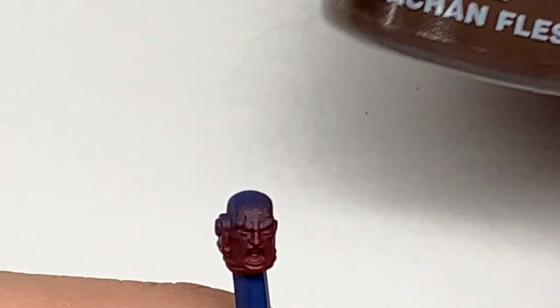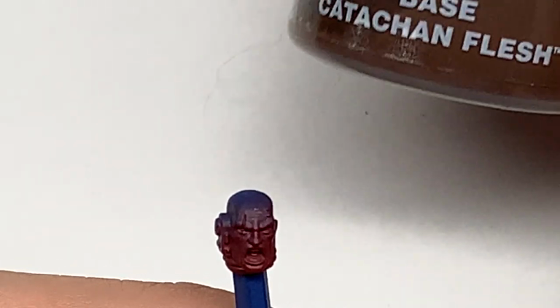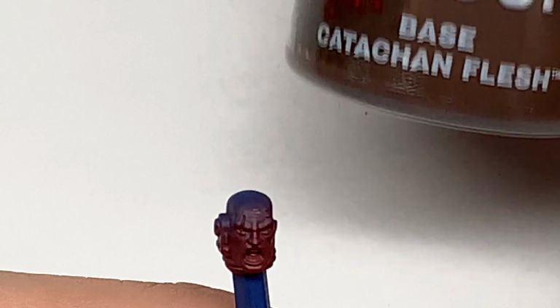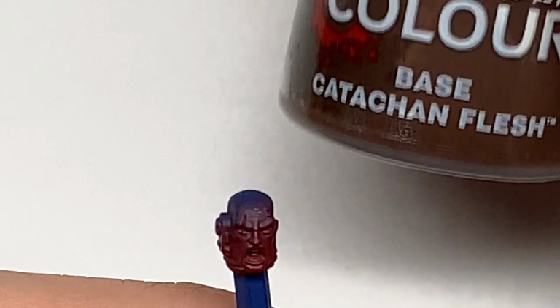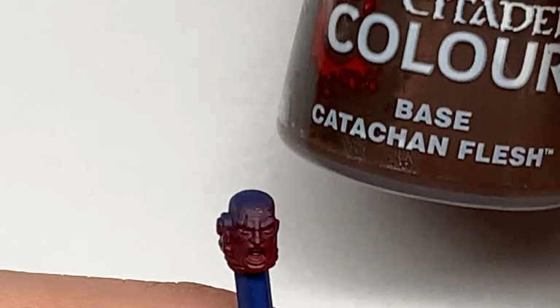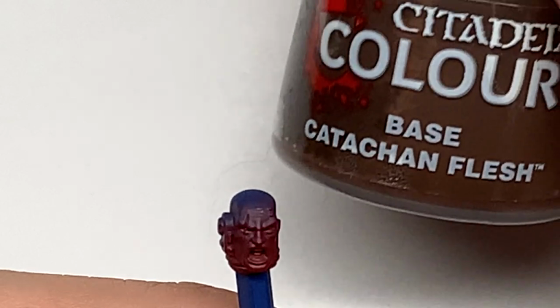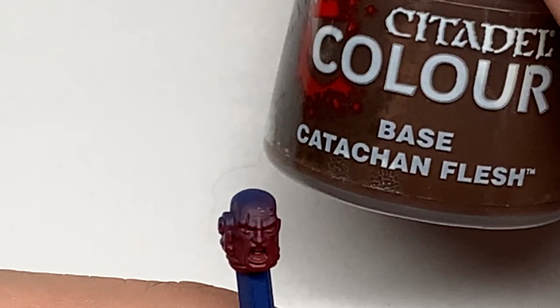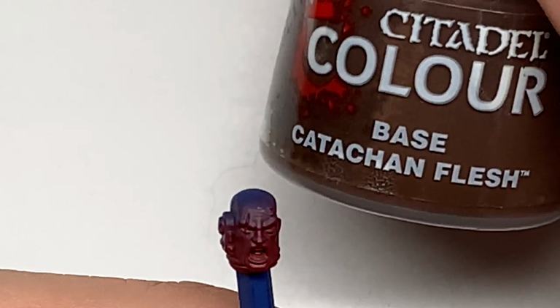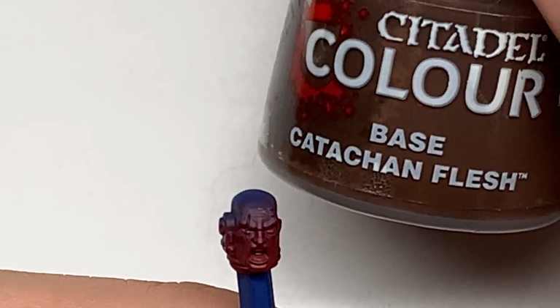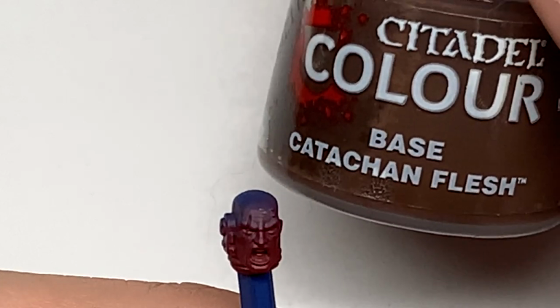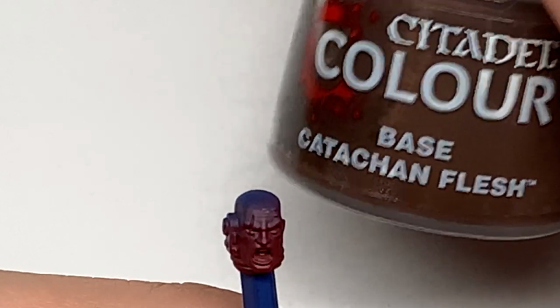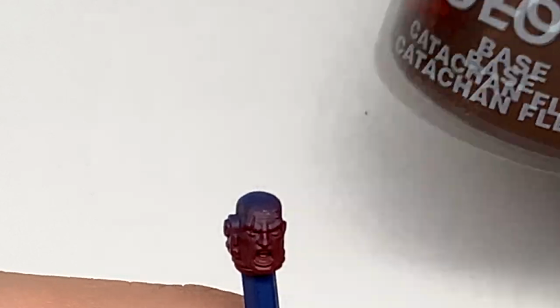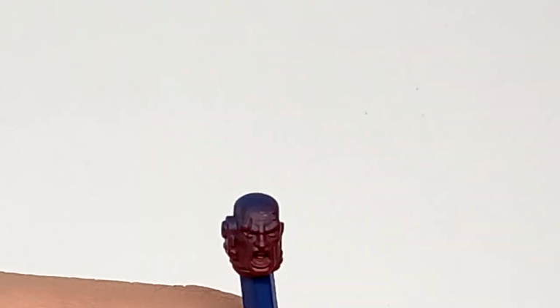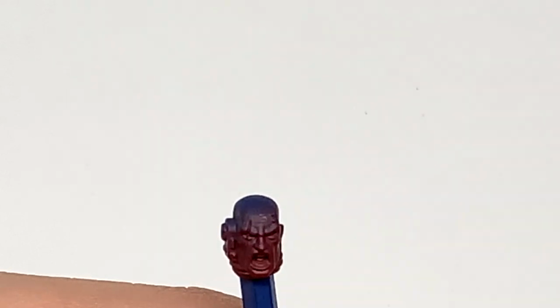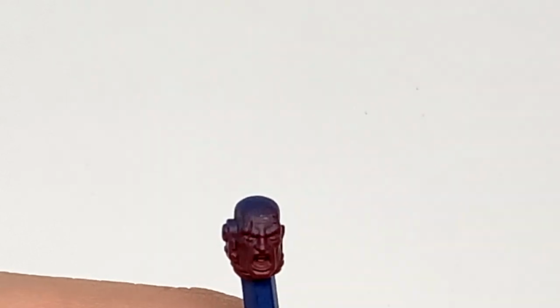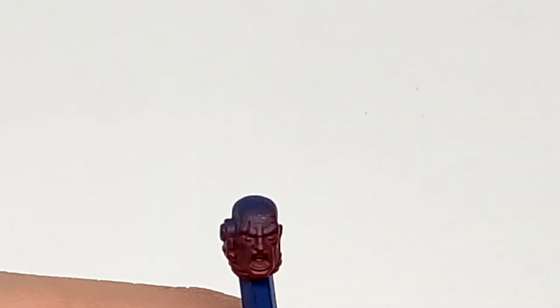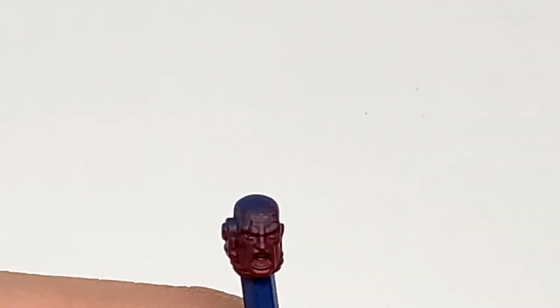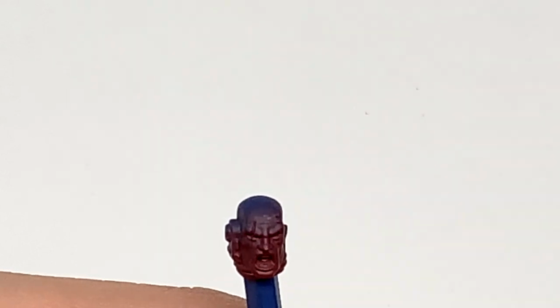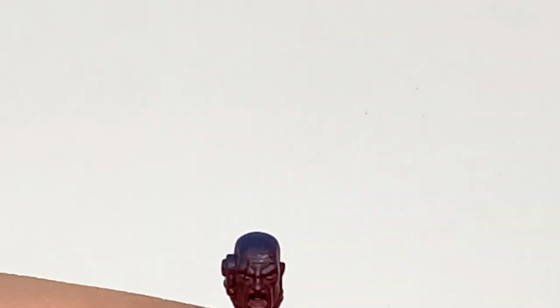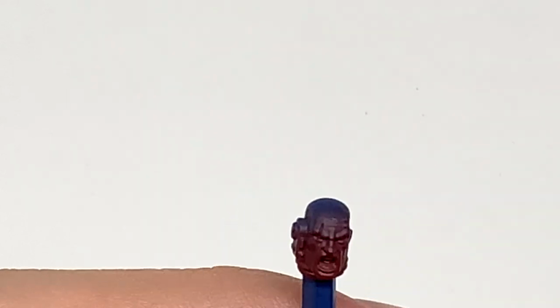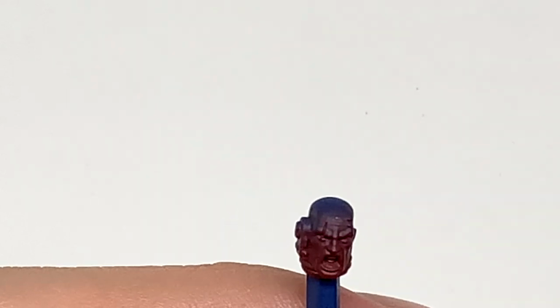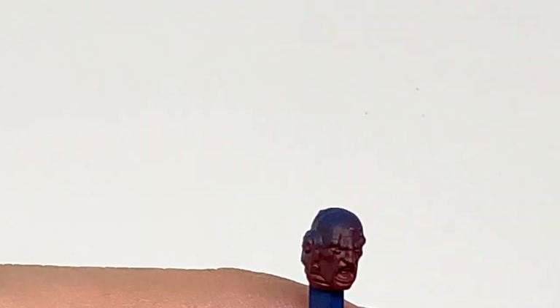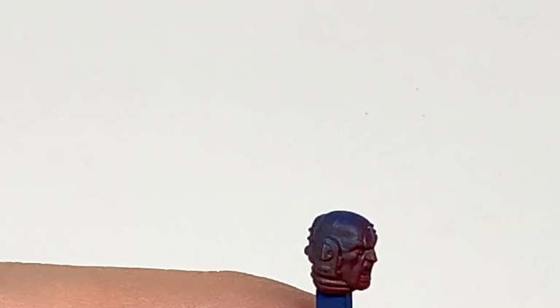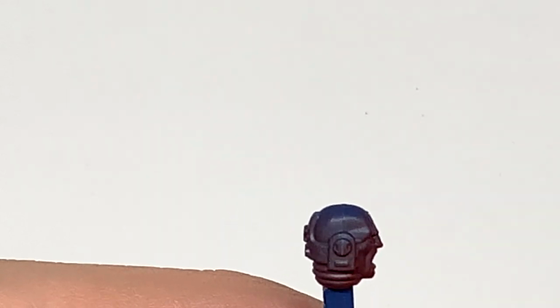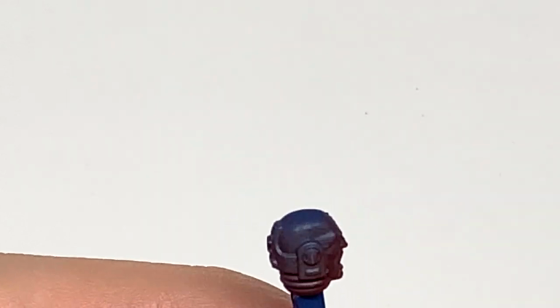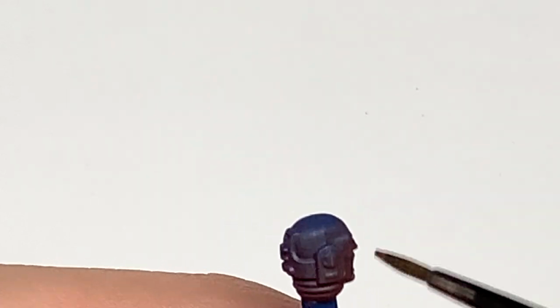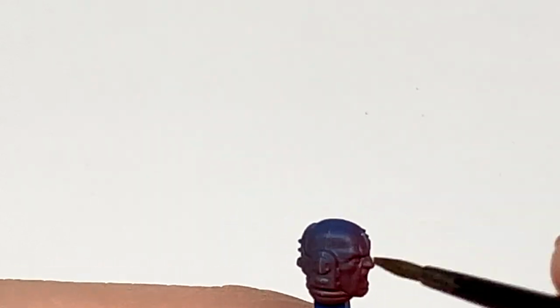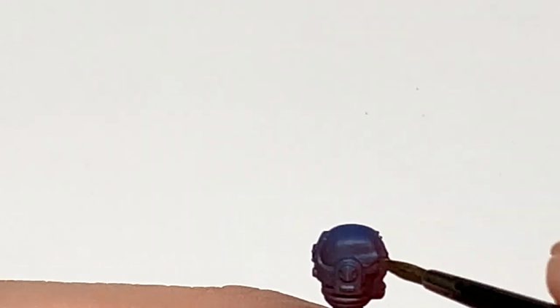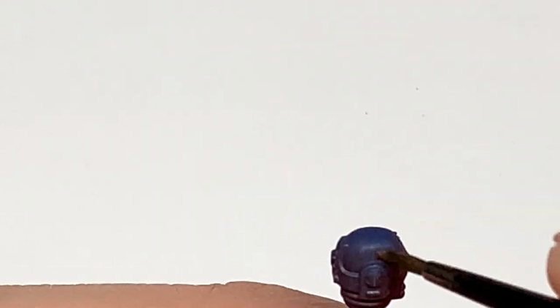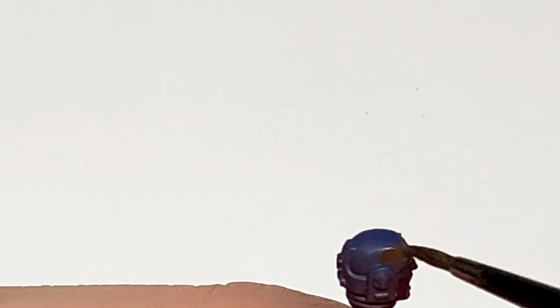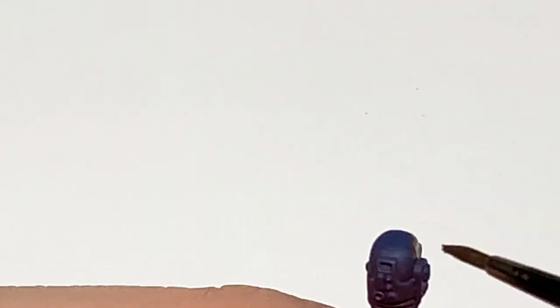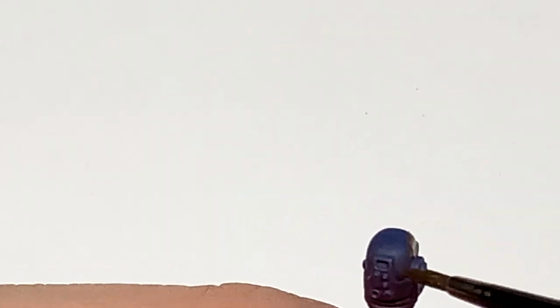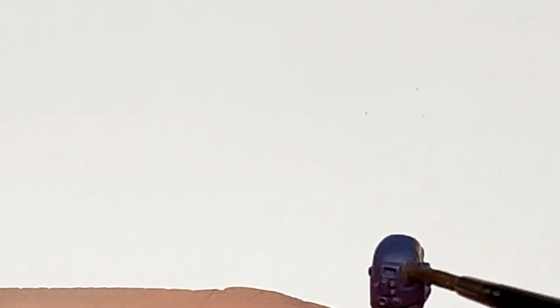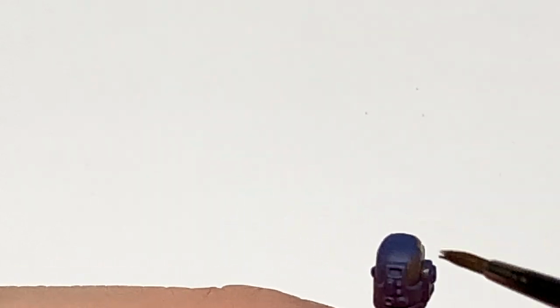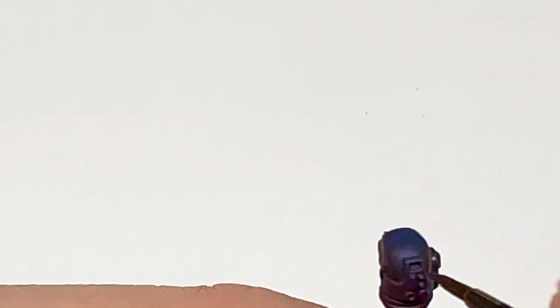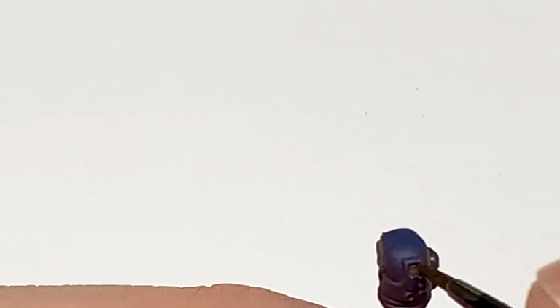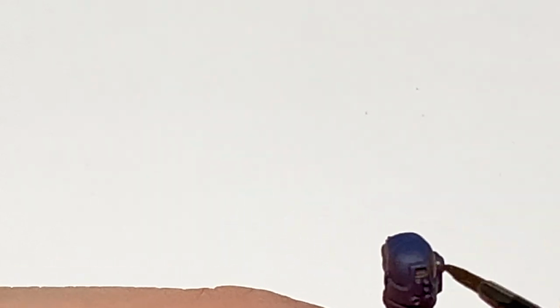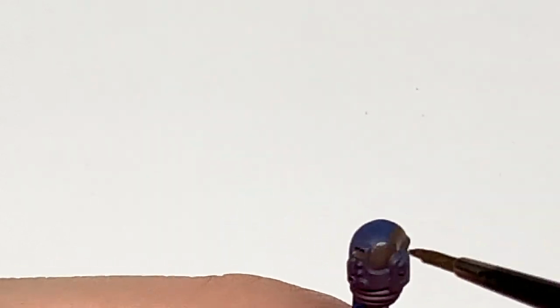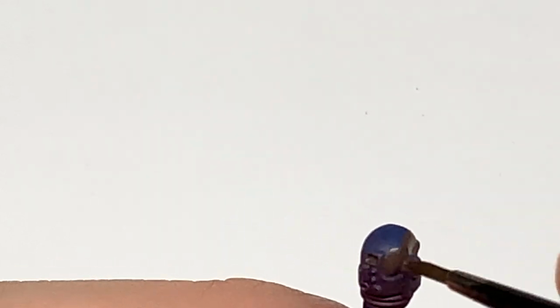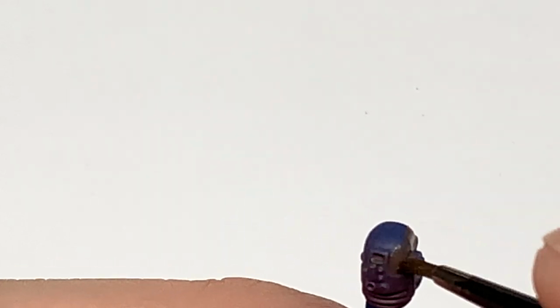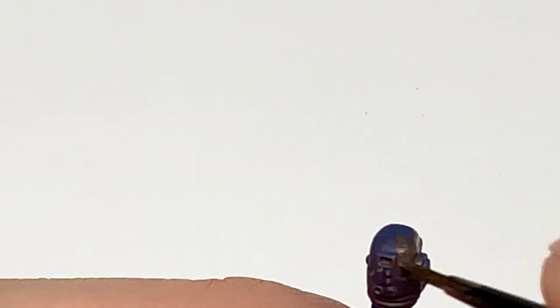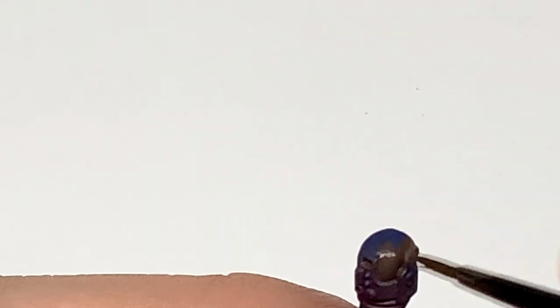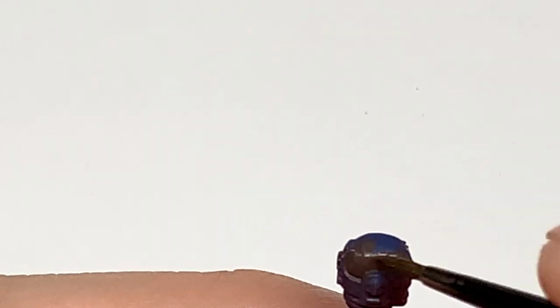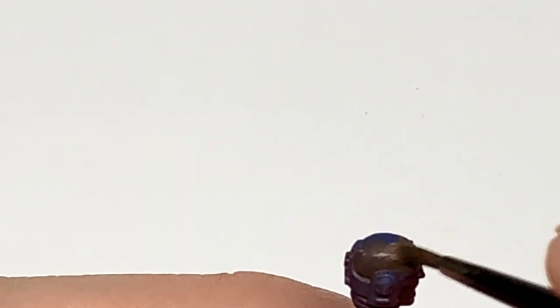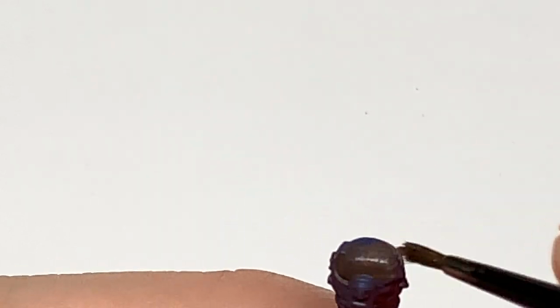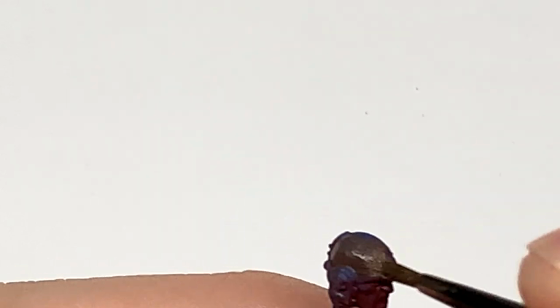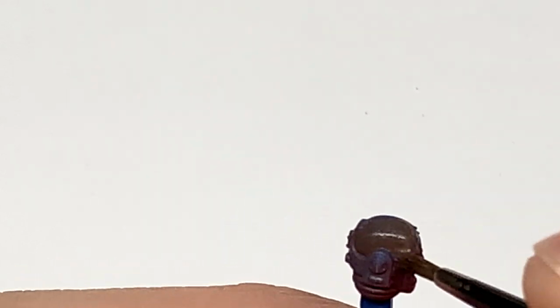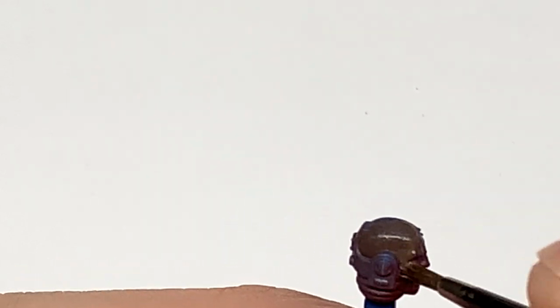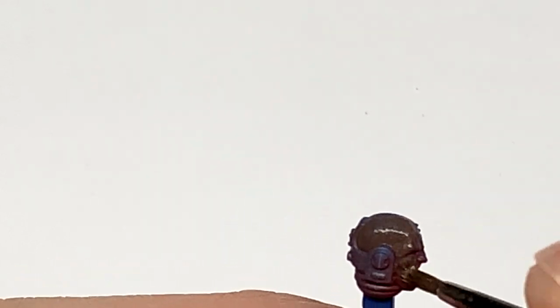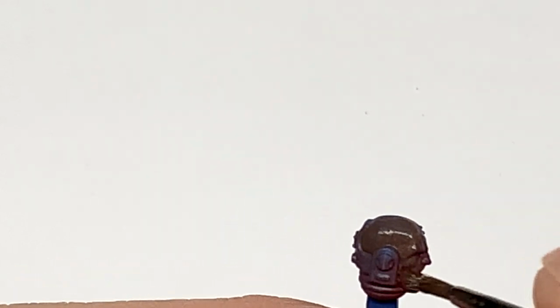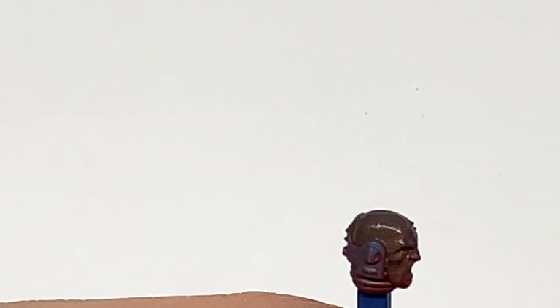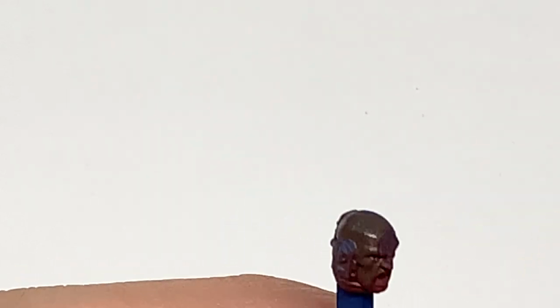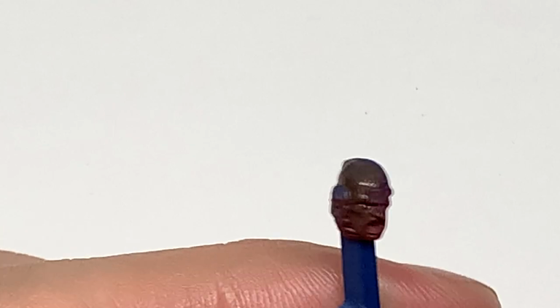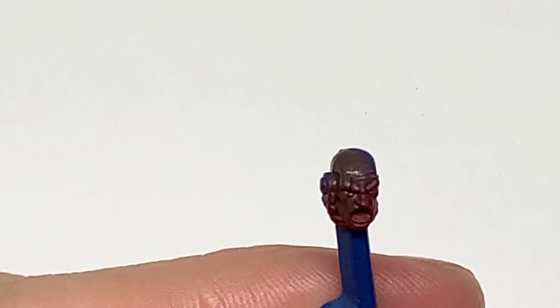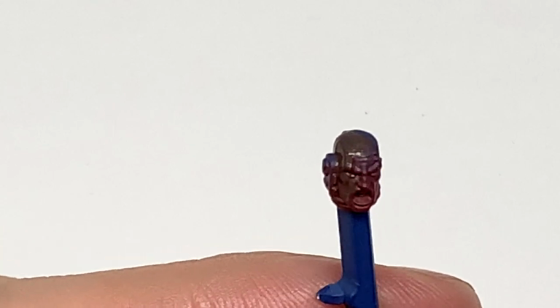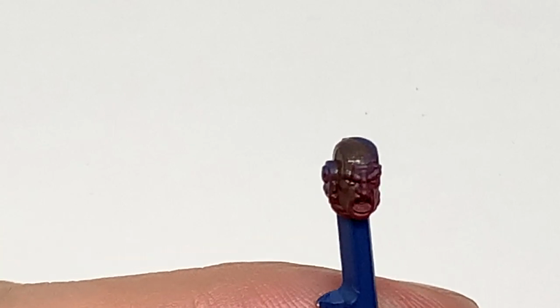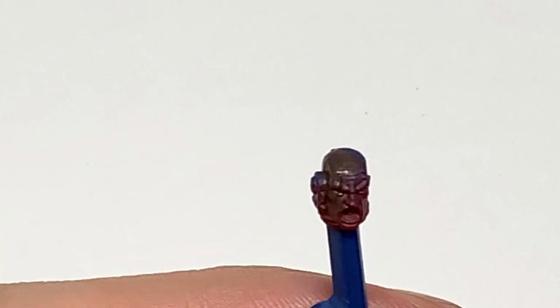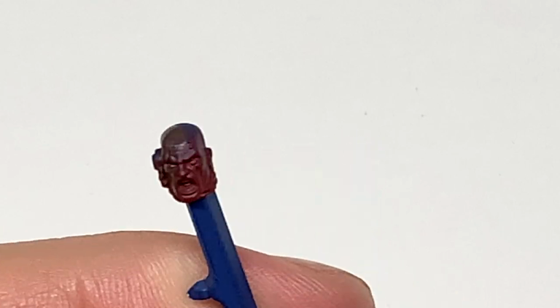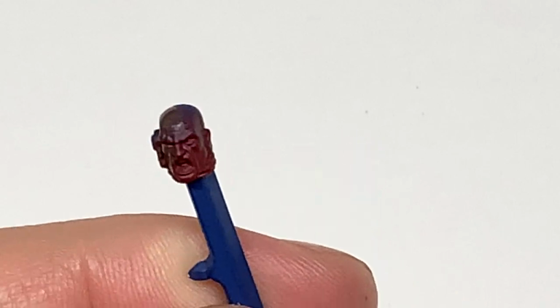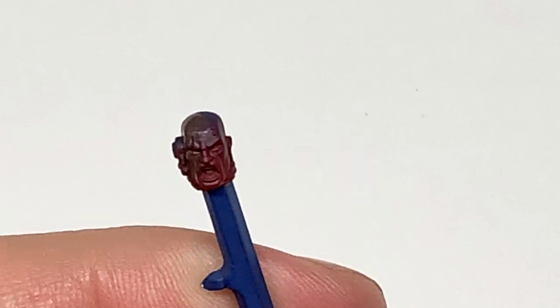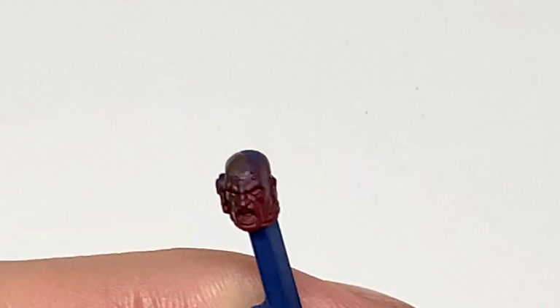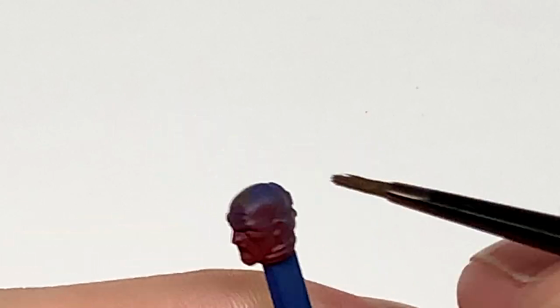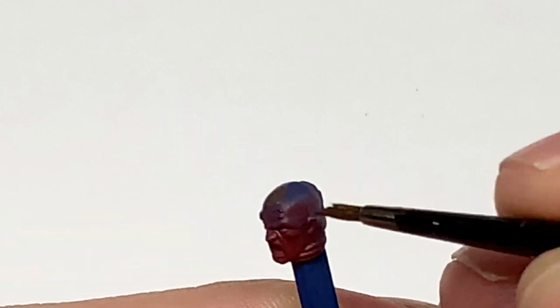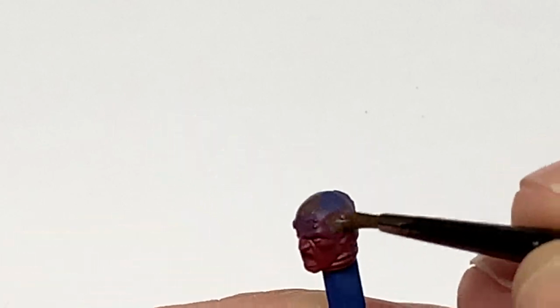The first colour we're going to use is Citadel Katachan Flesh. We're just going to base the whole of his skin with that colour.